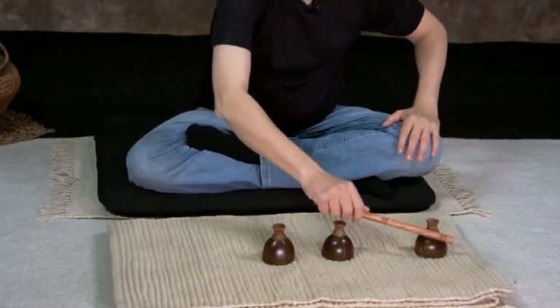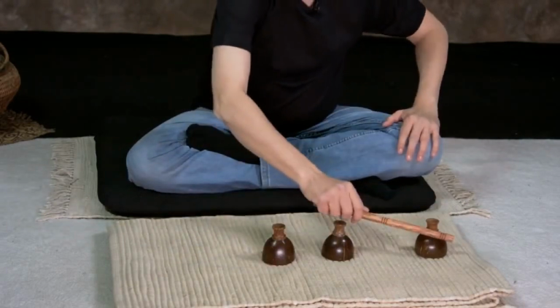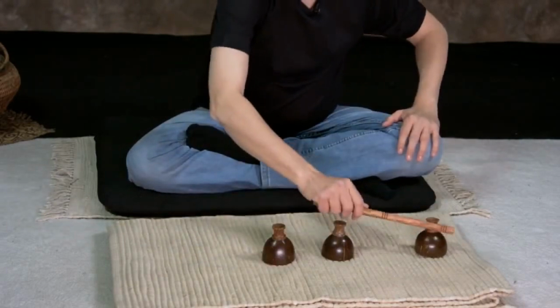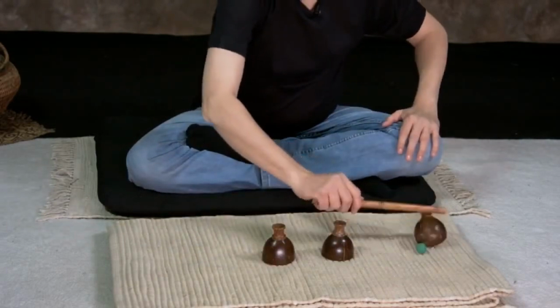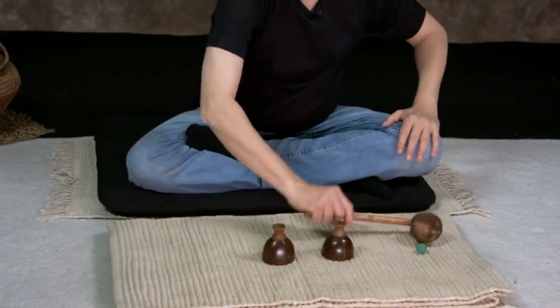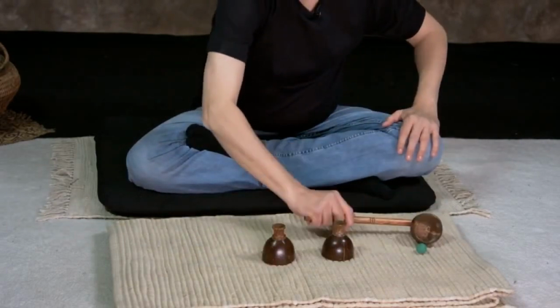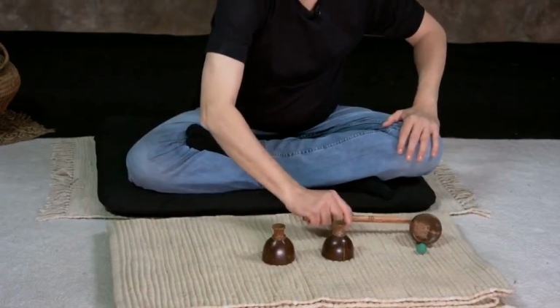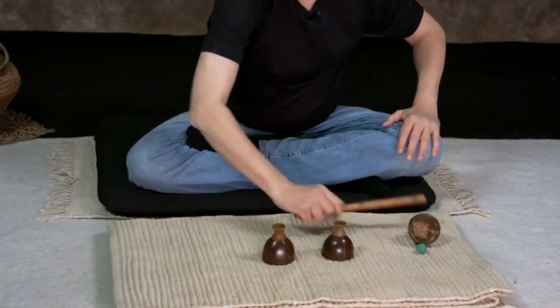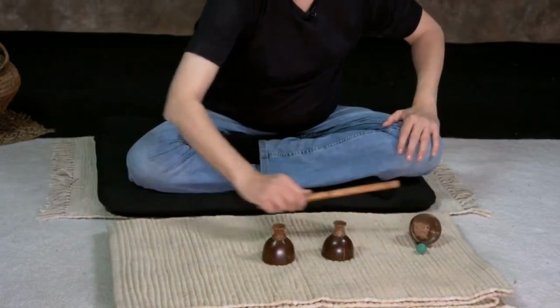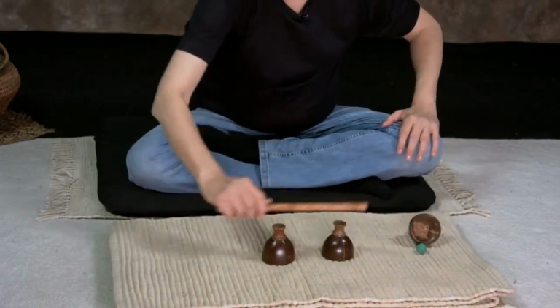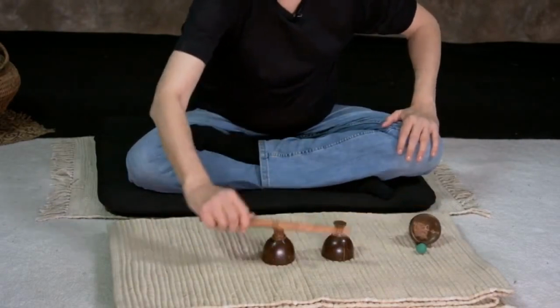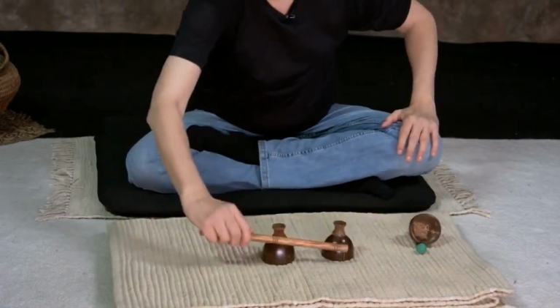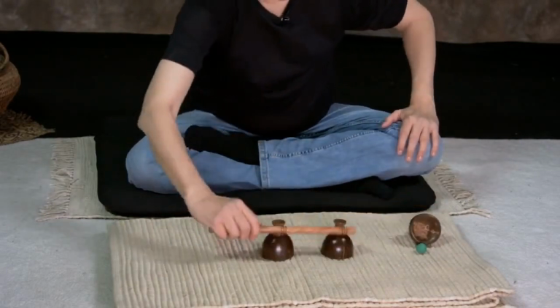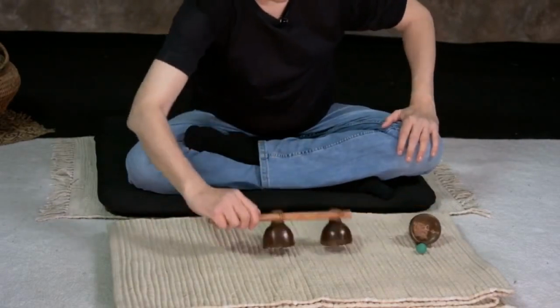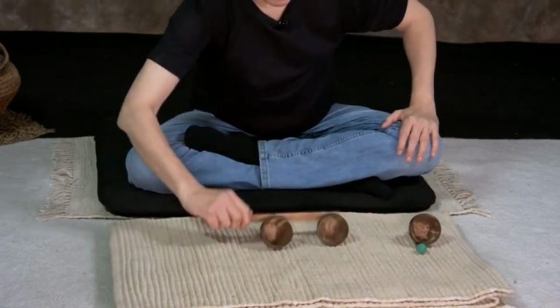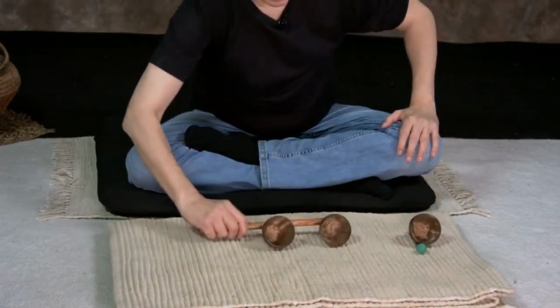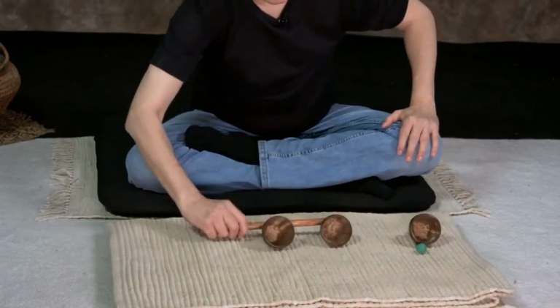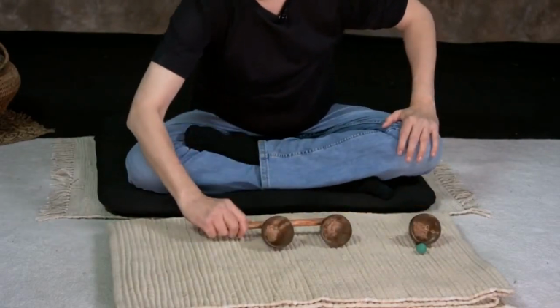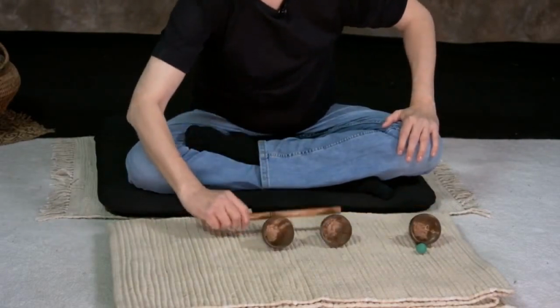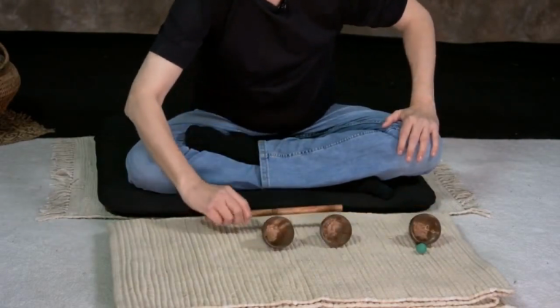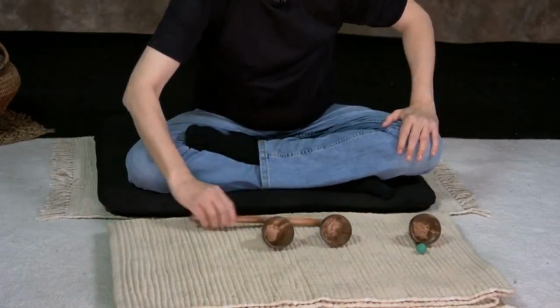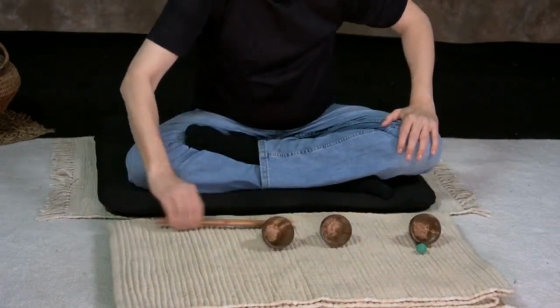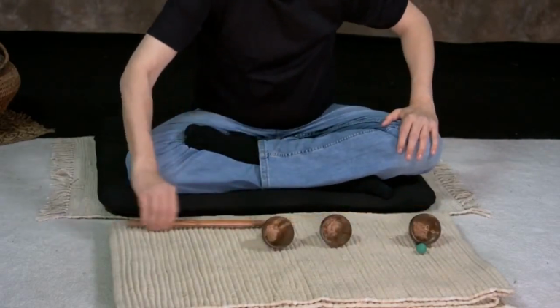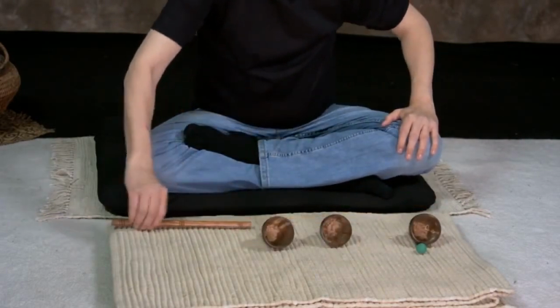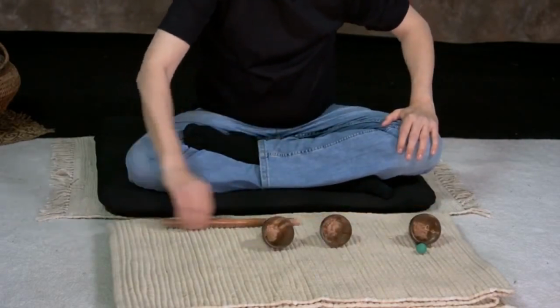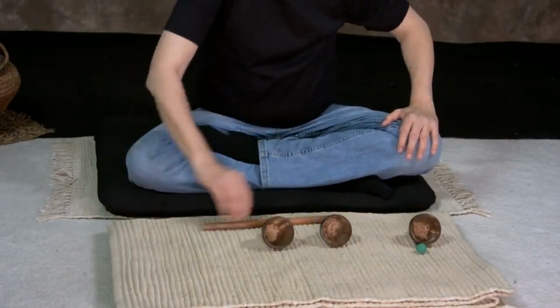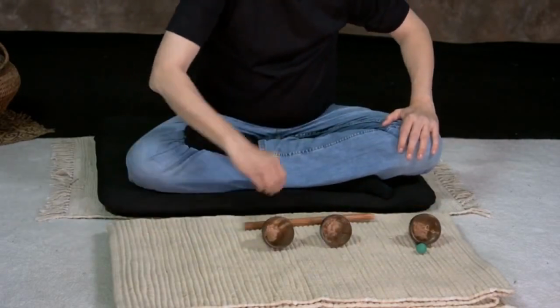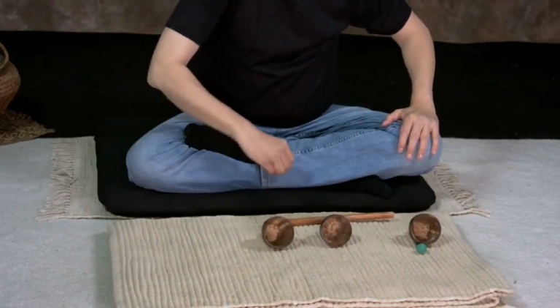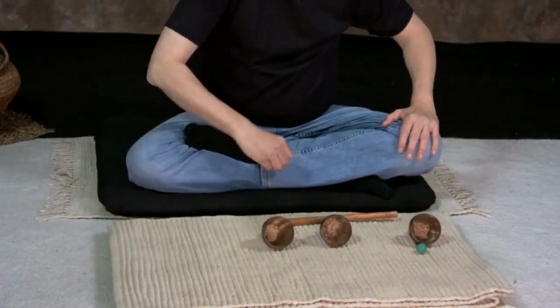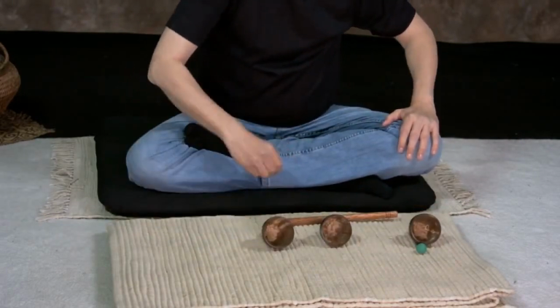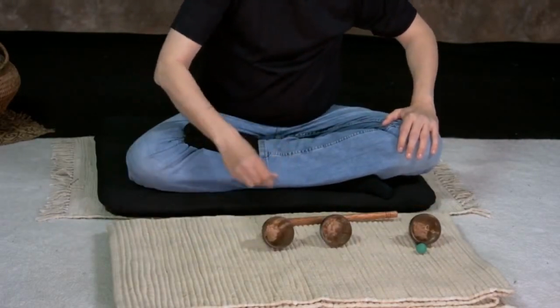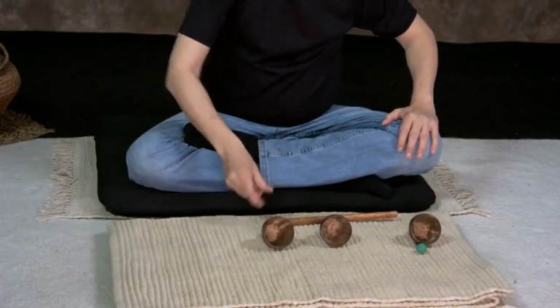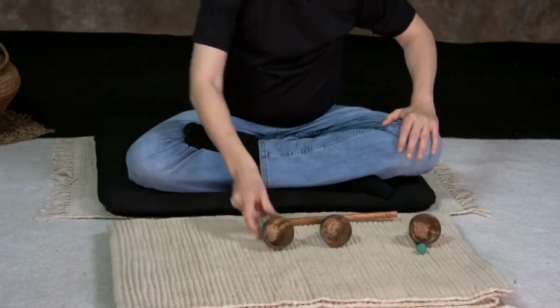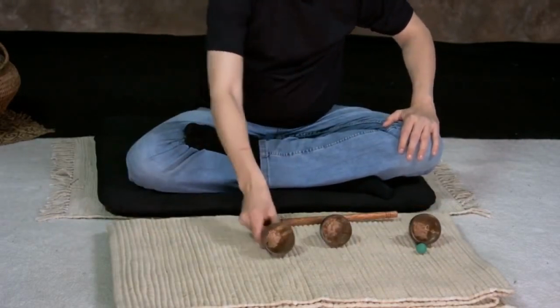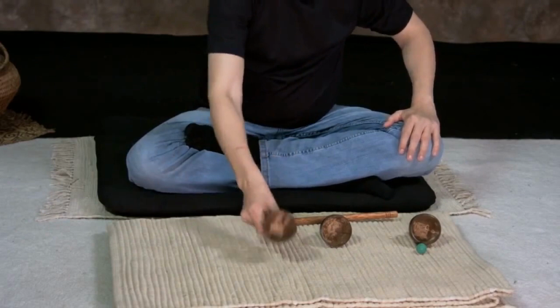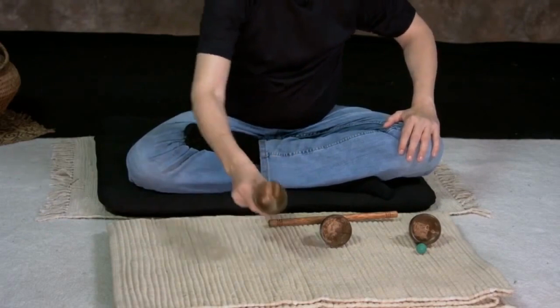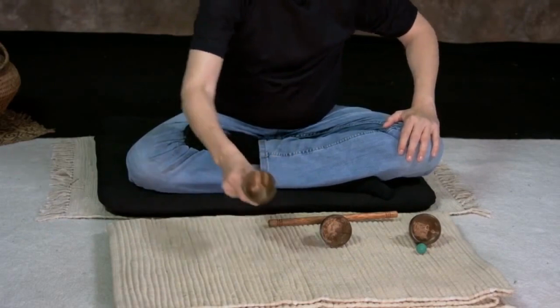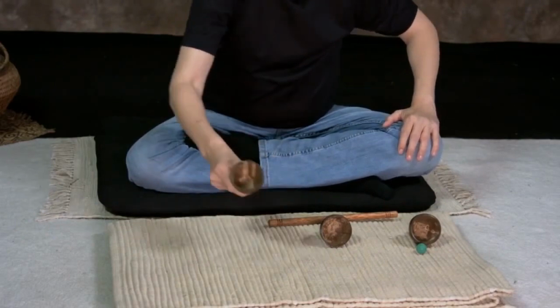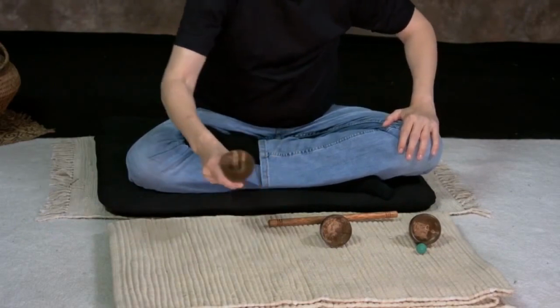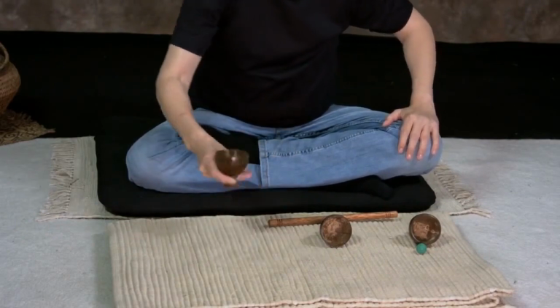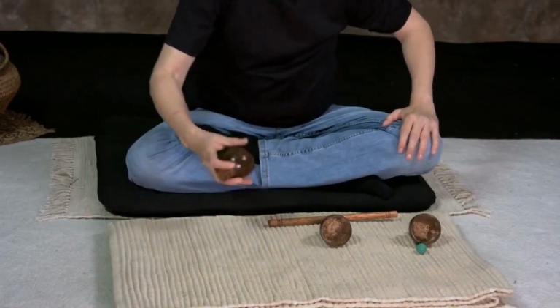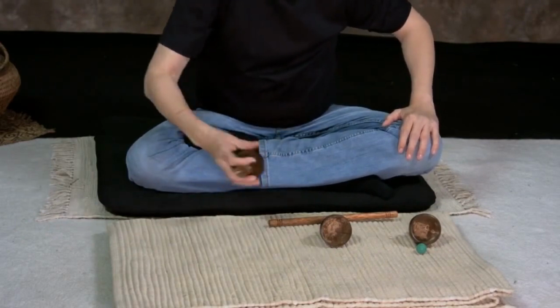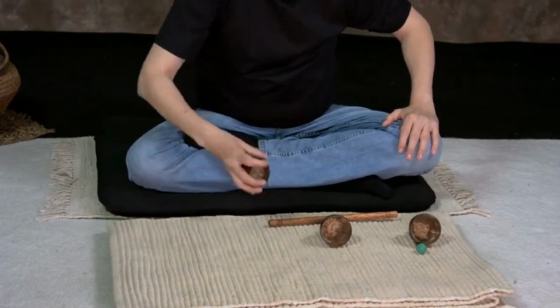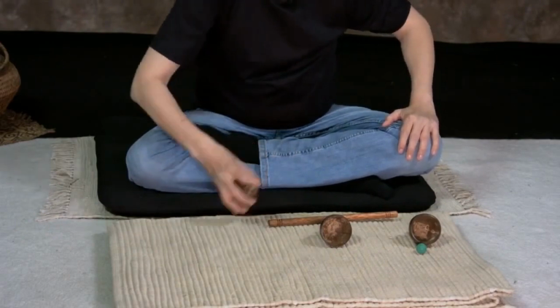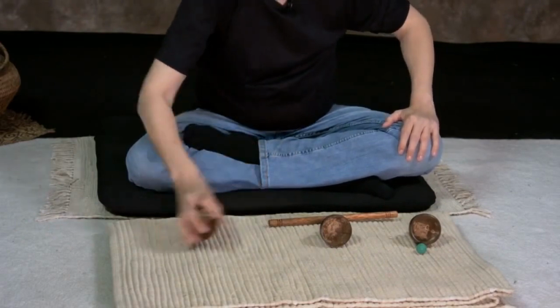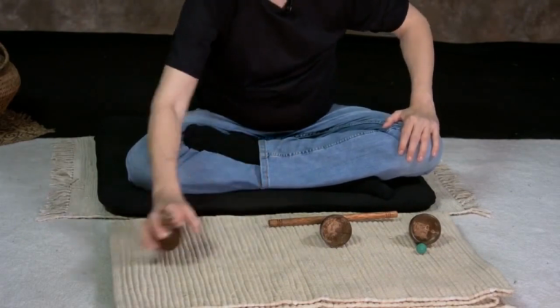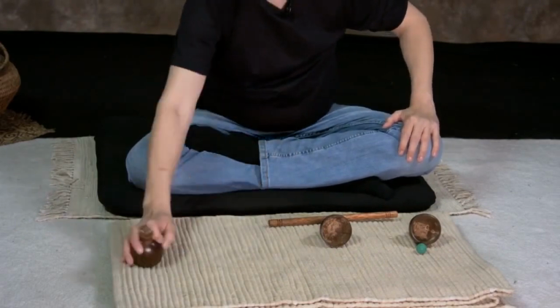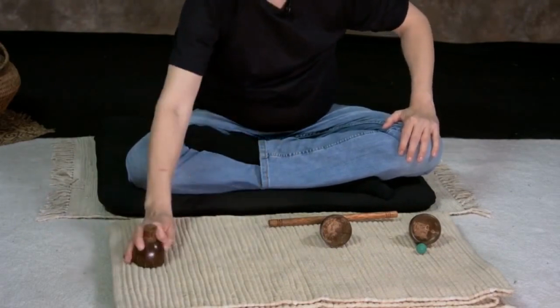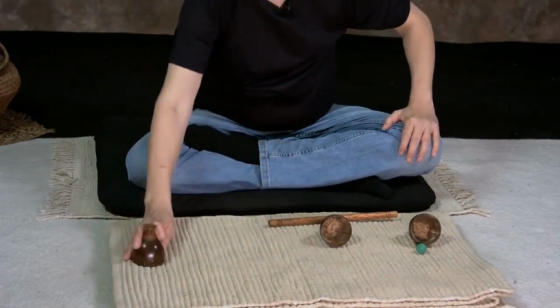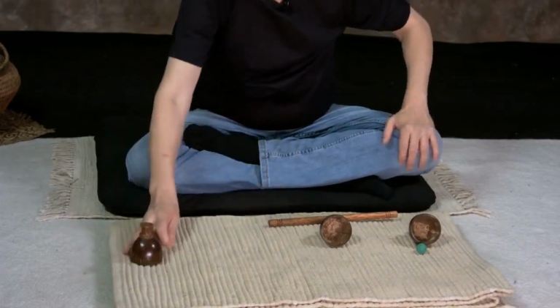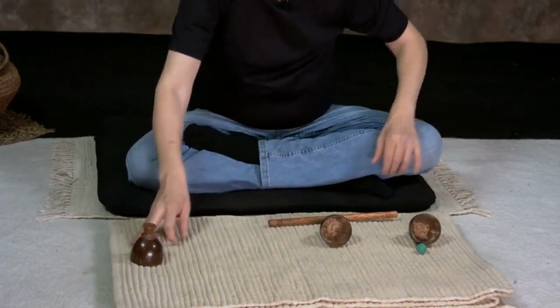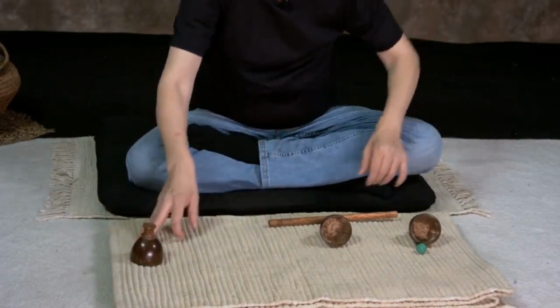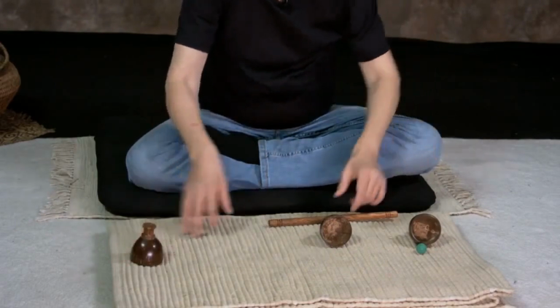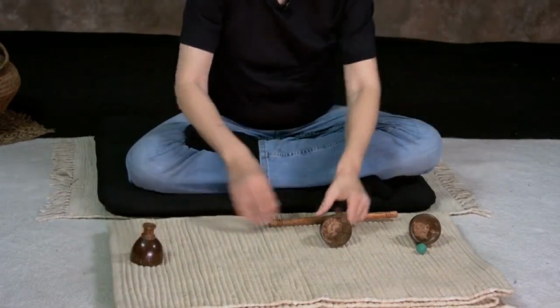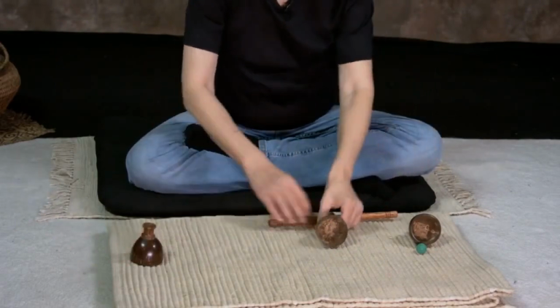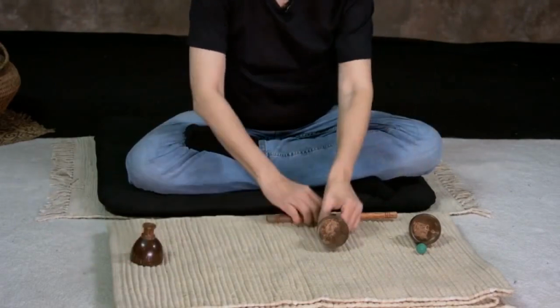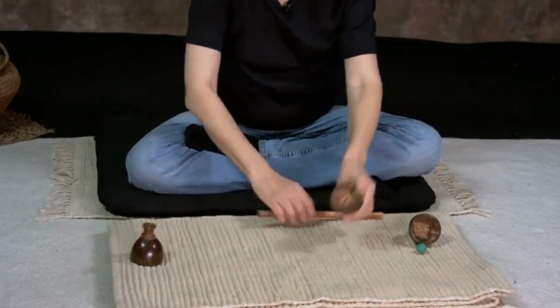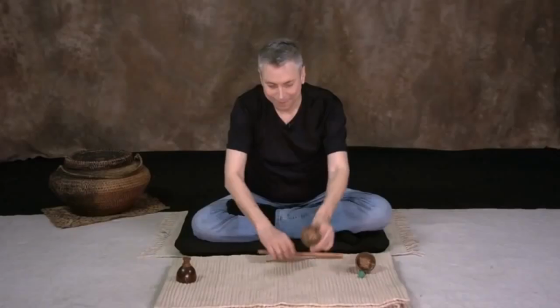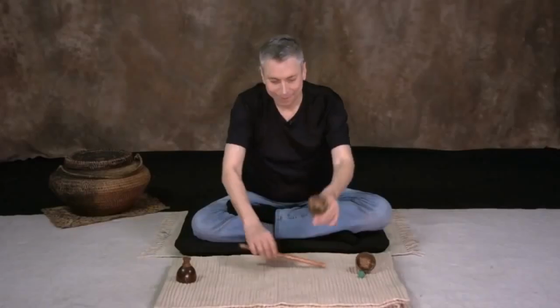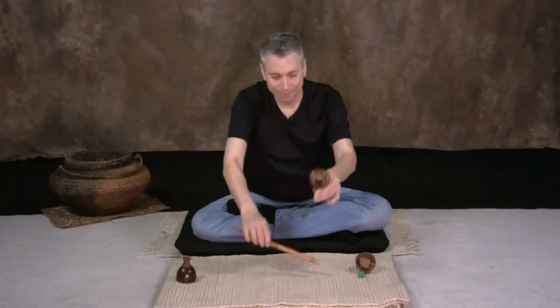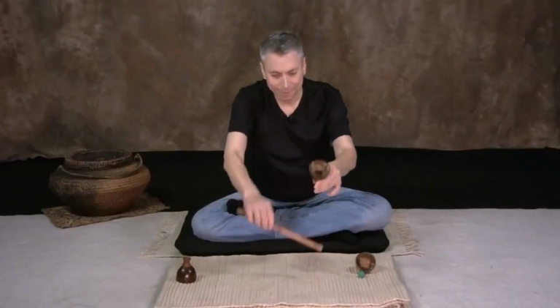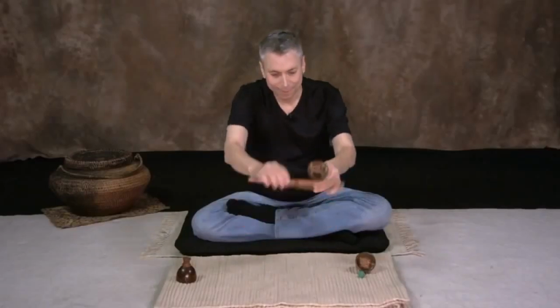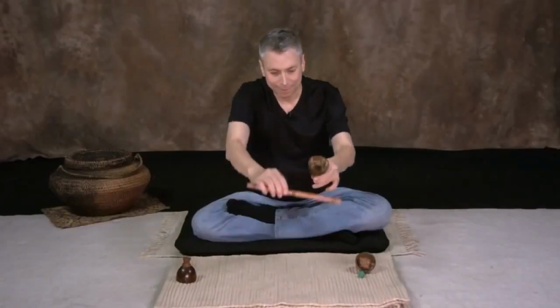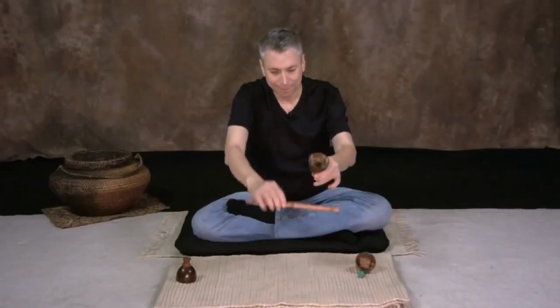The wand is also crafted from coconut wood. You'll find the wand is extremely easy to manipulate — it's well balanced and just the right length.